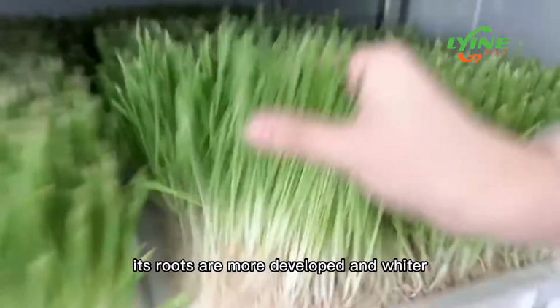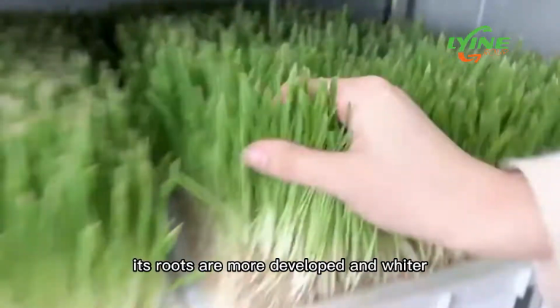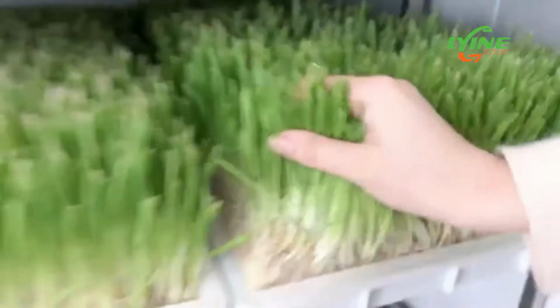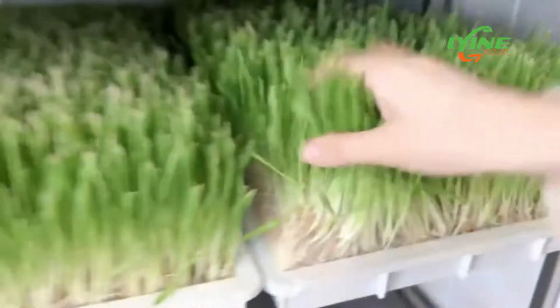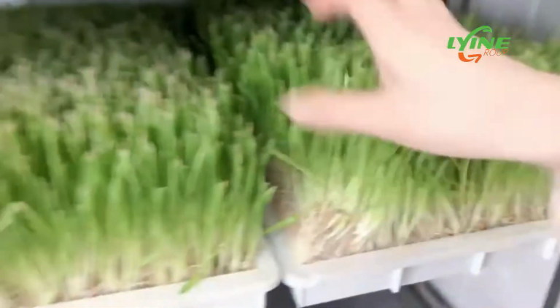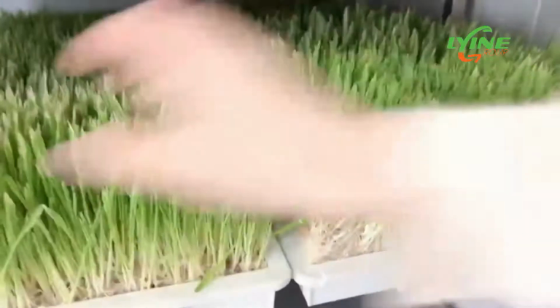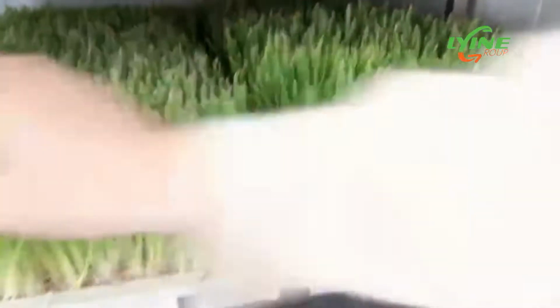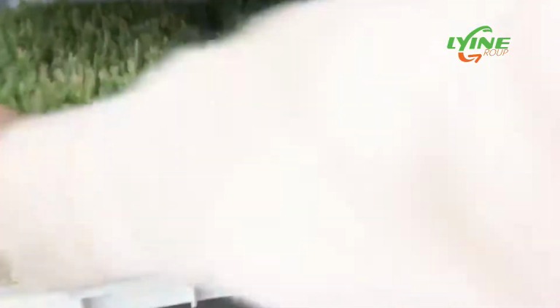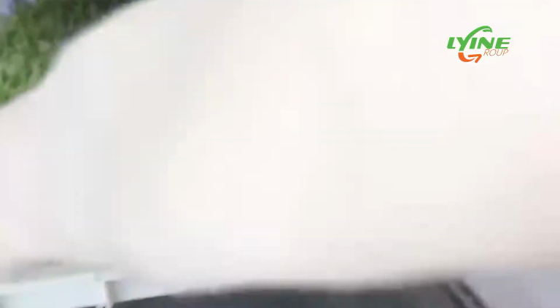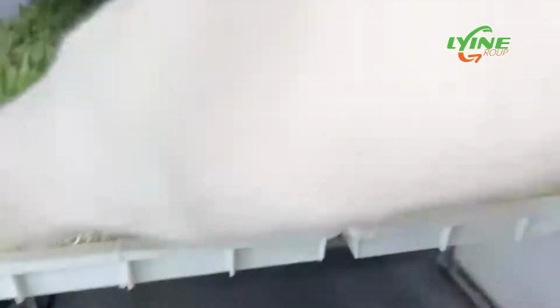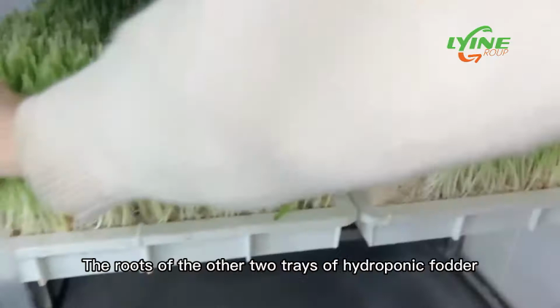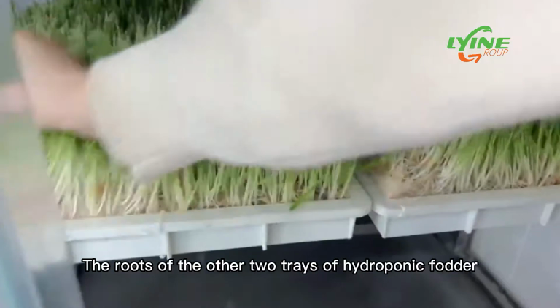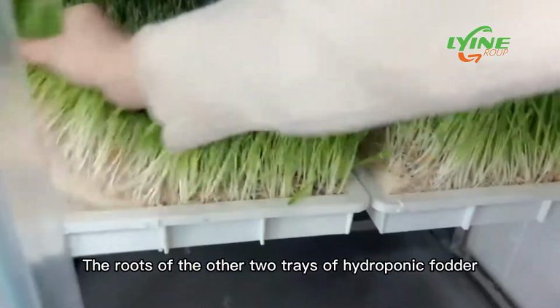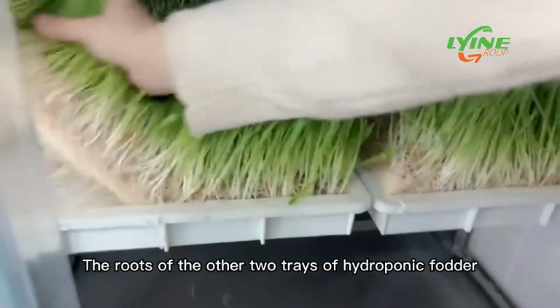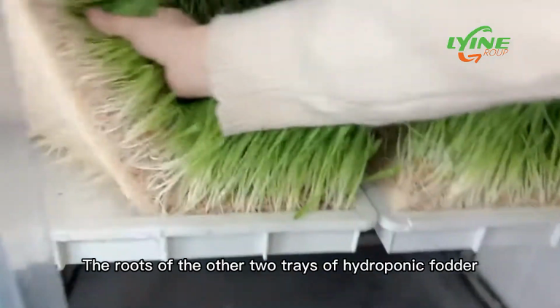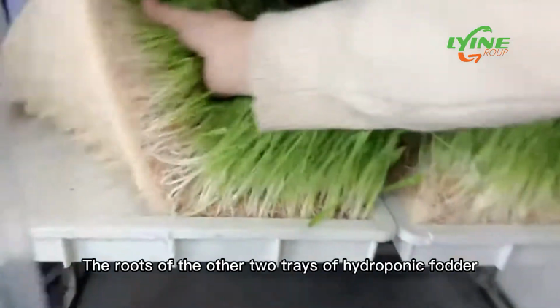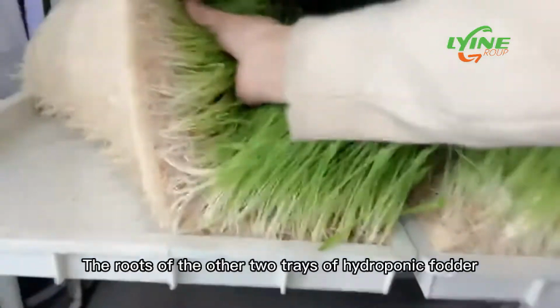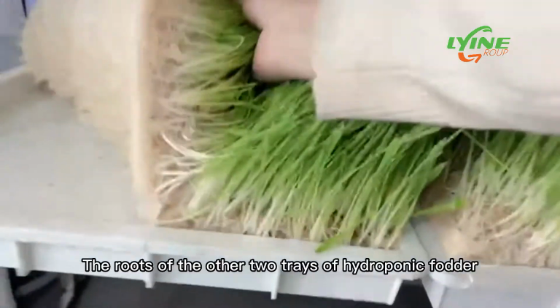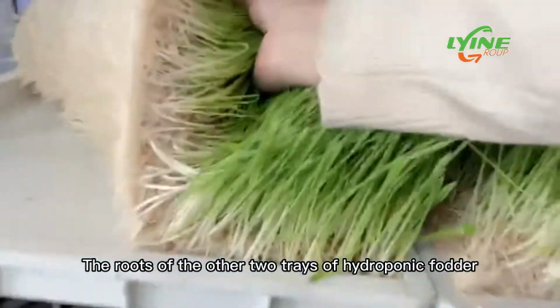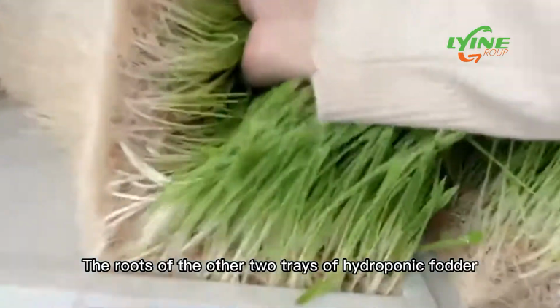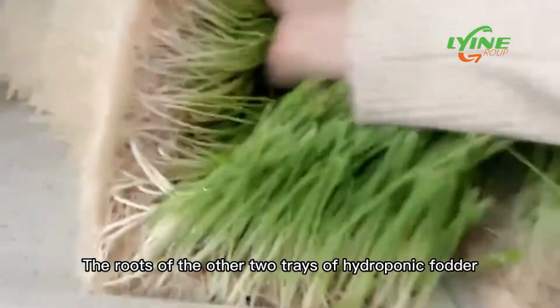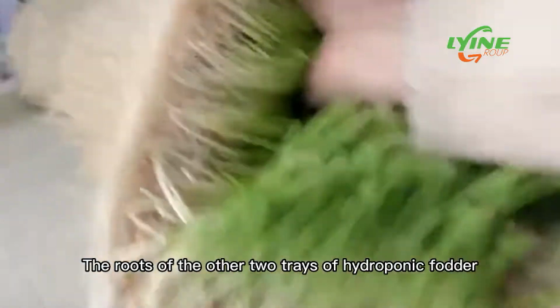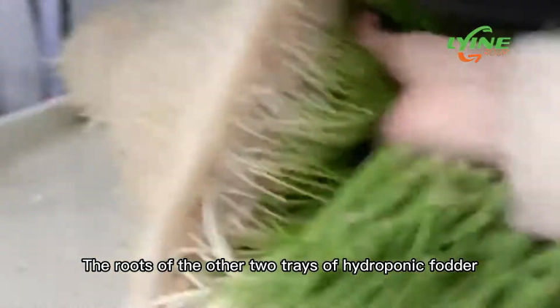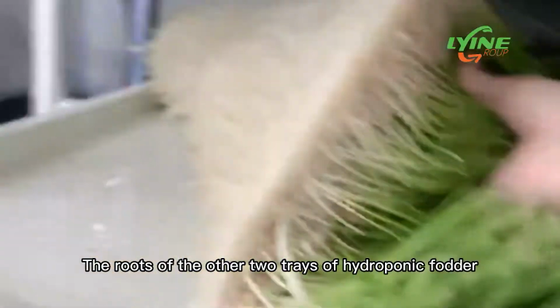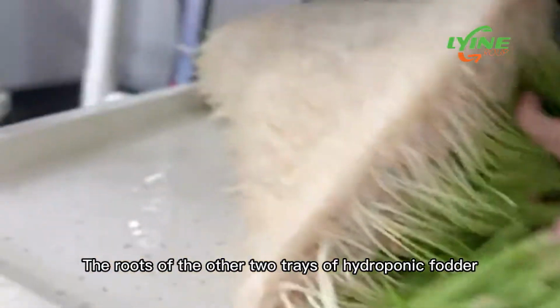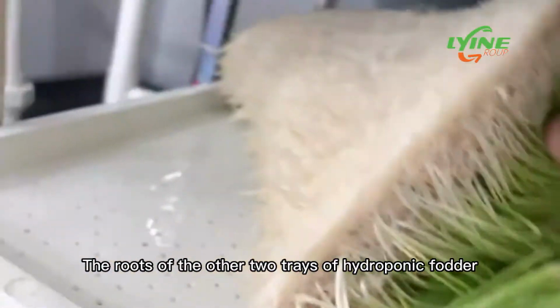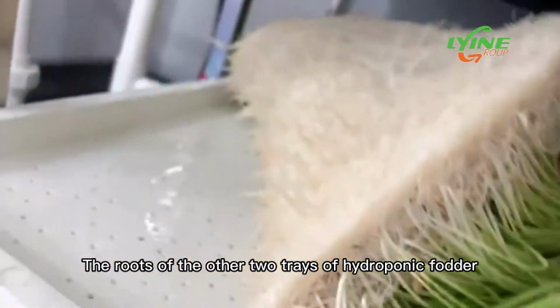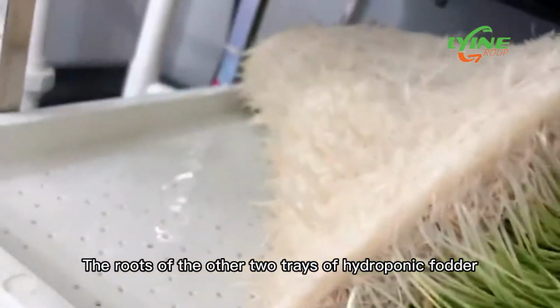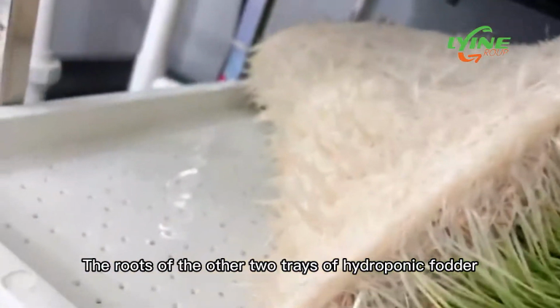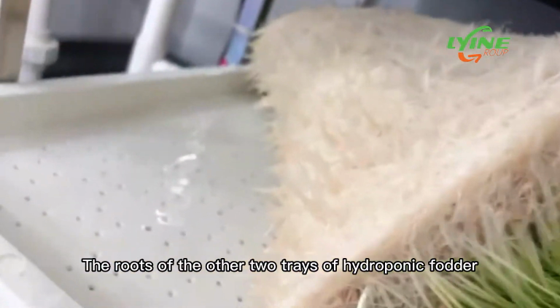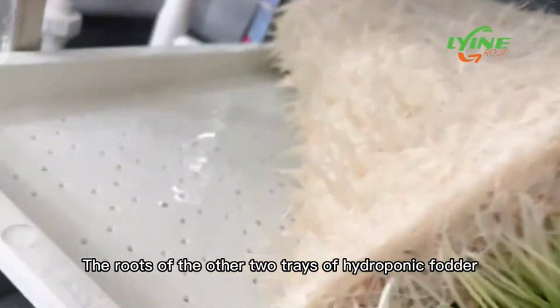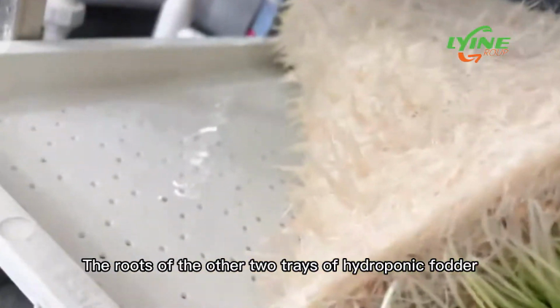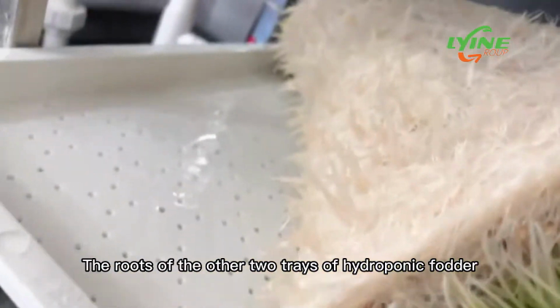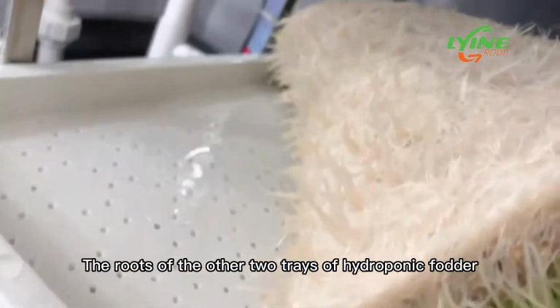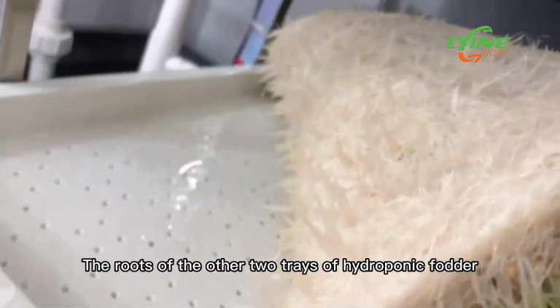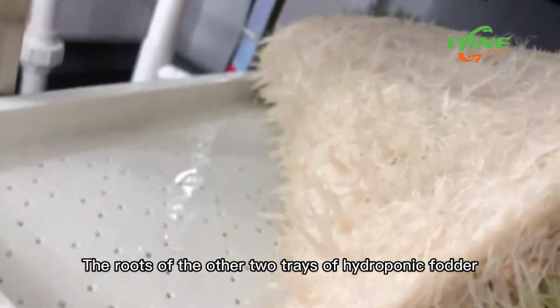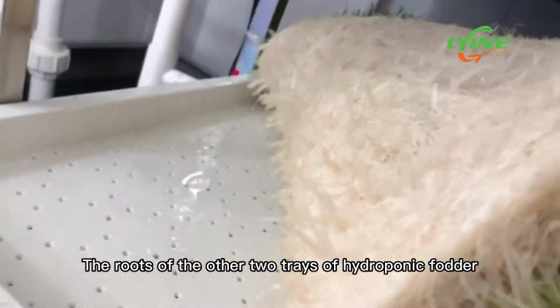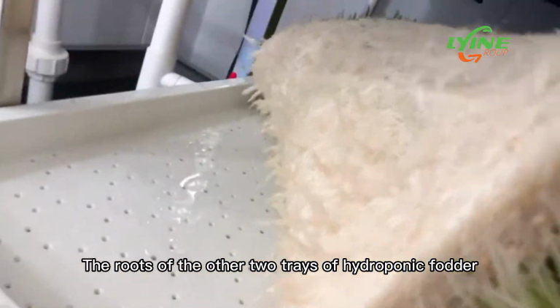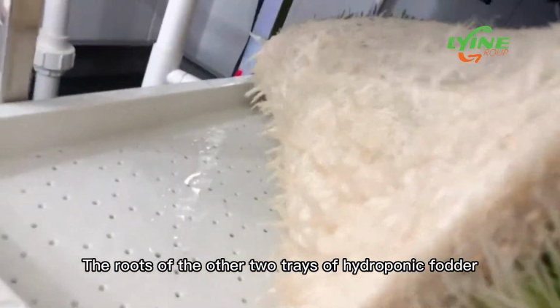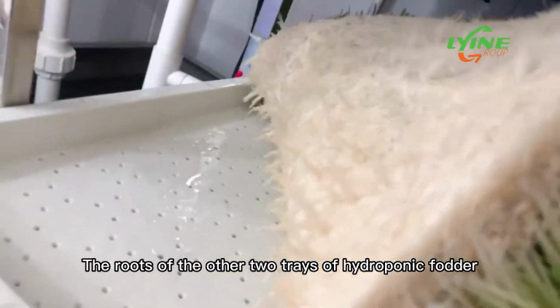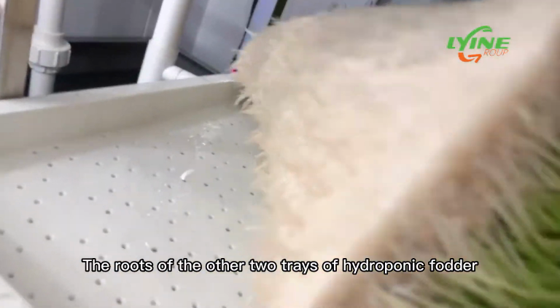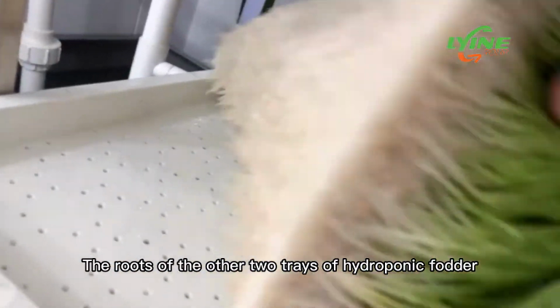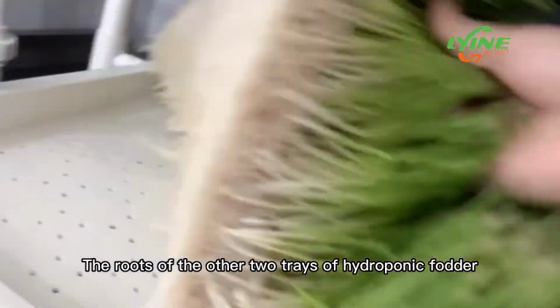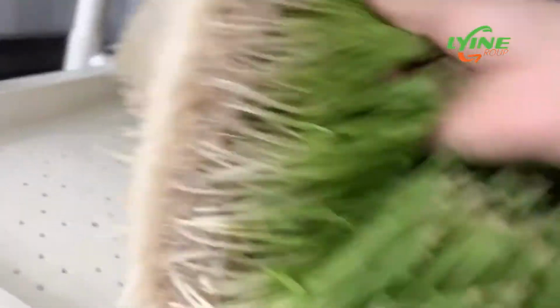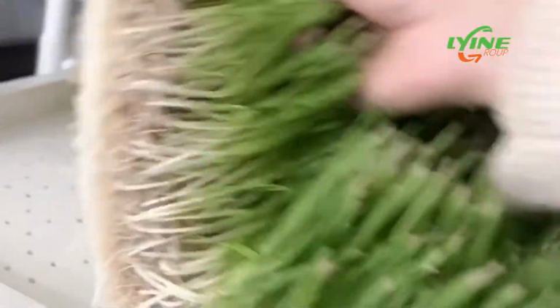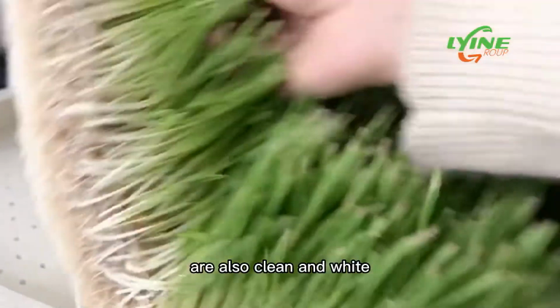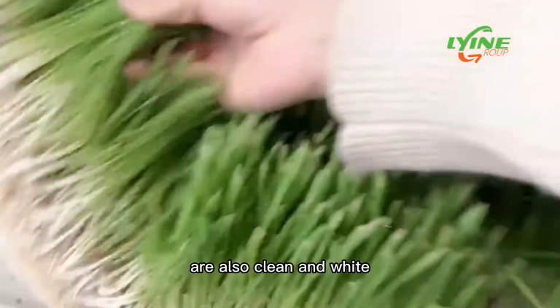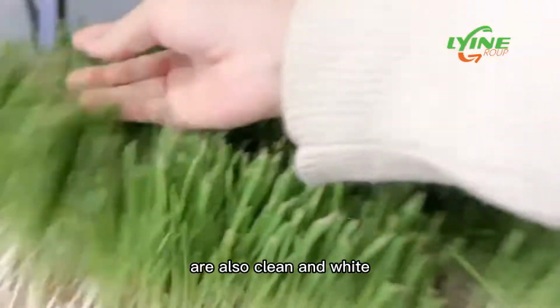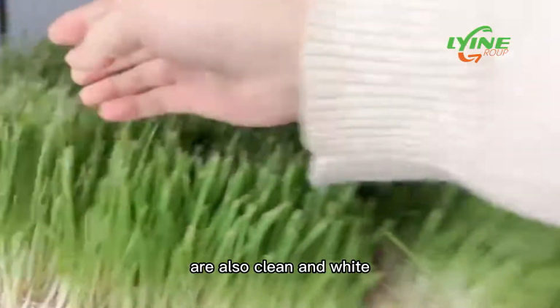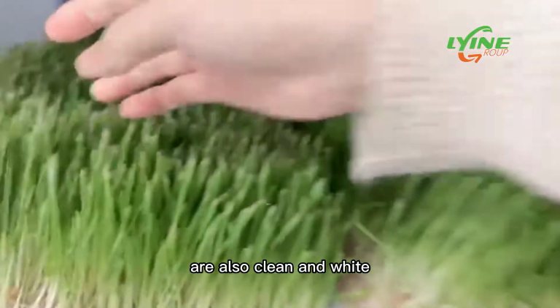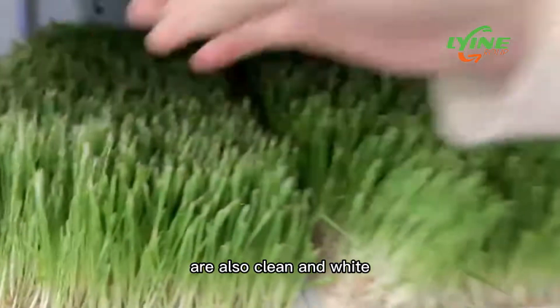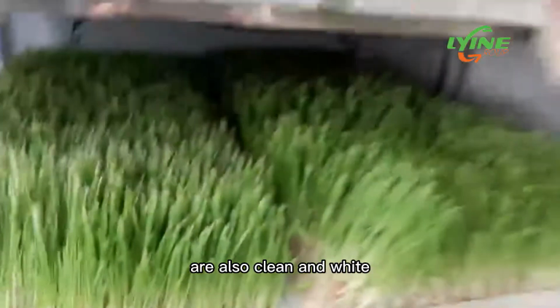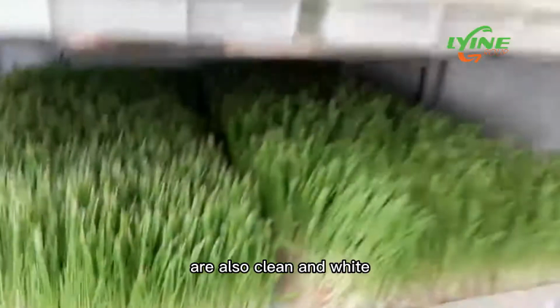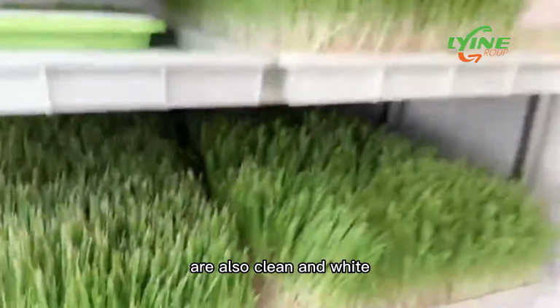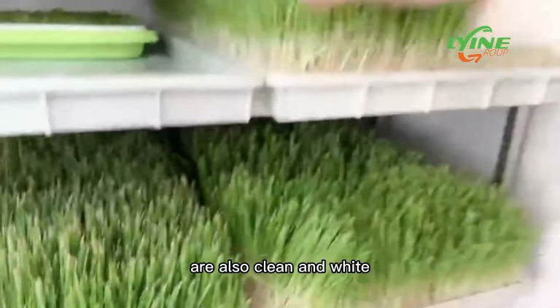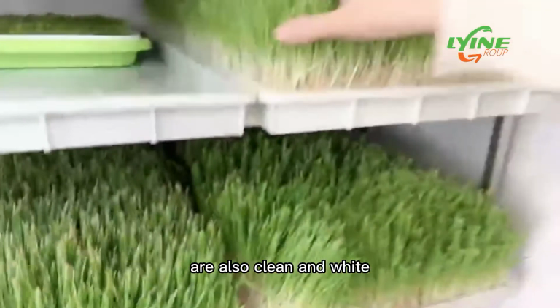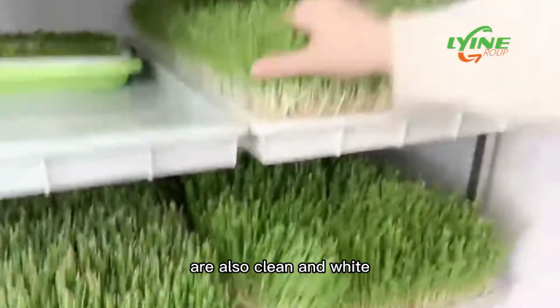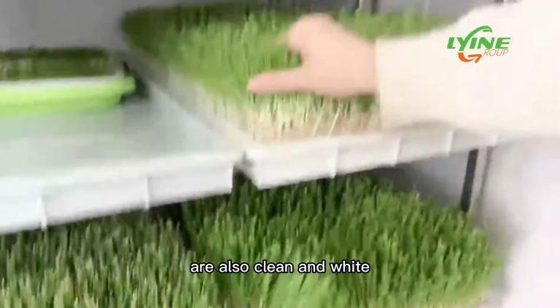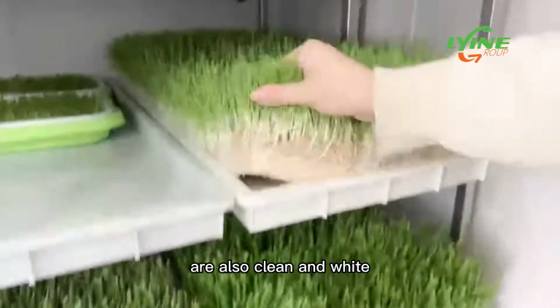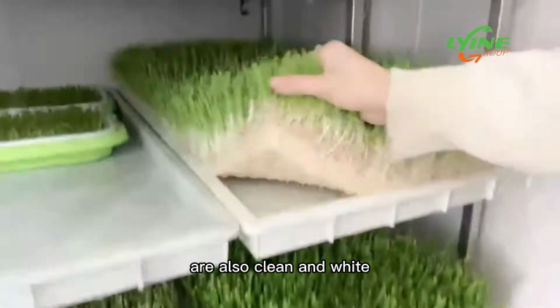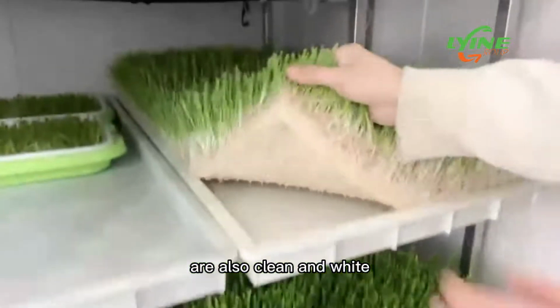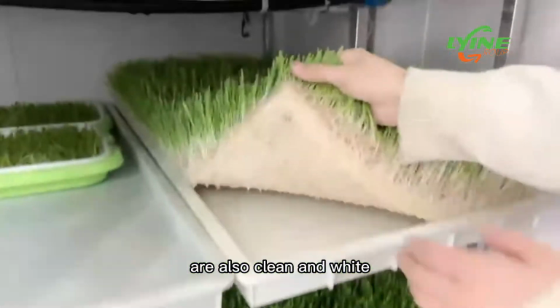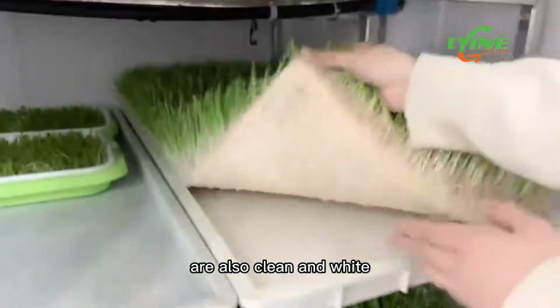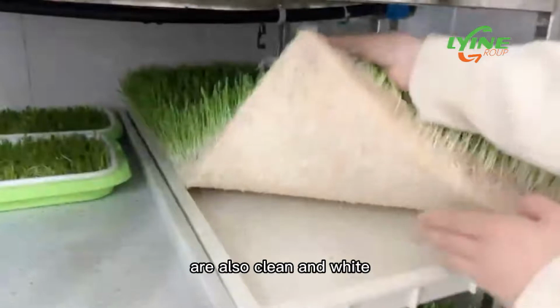This is the barley fodder that has been grown for six days. Compared with the third day, its roots are more developed and whiter. The roots of the other two trays of hydroponic fodder are also clean and white.